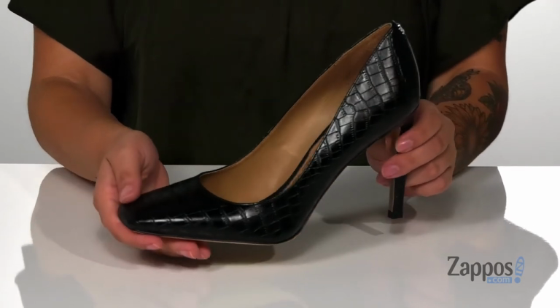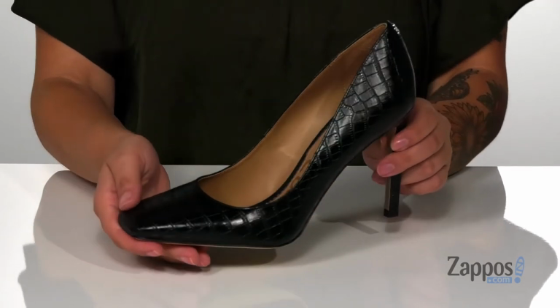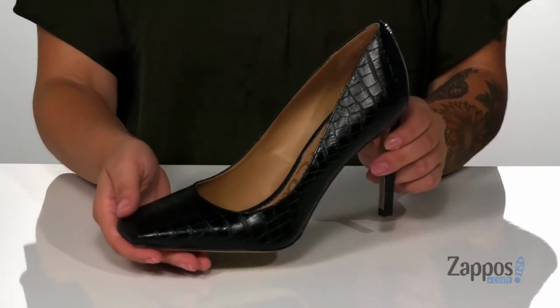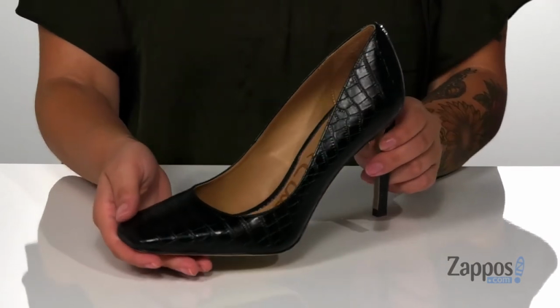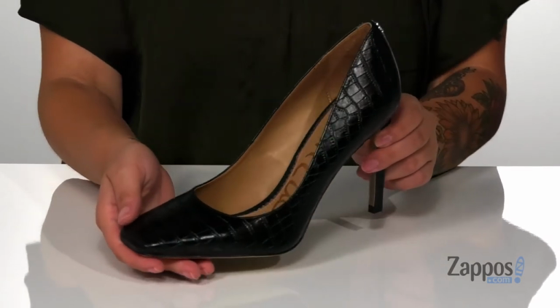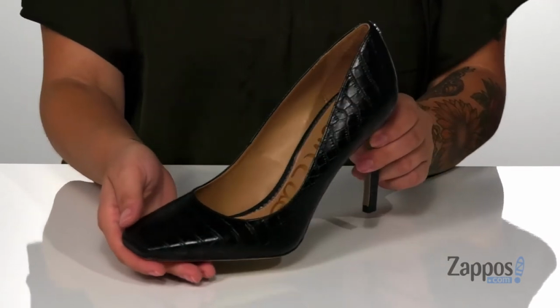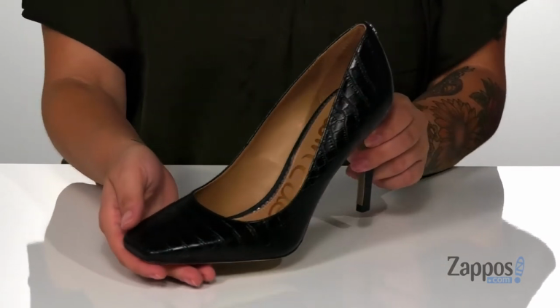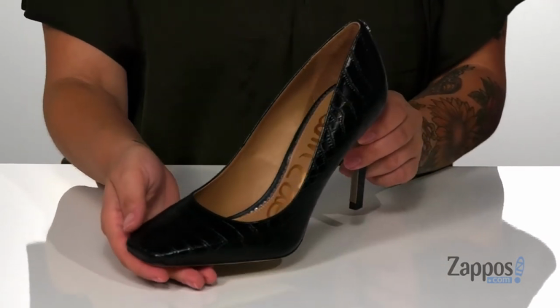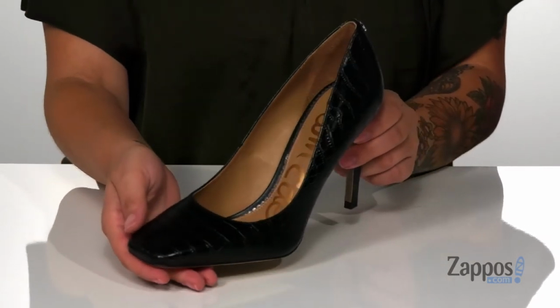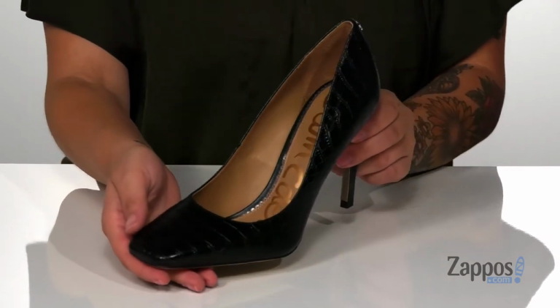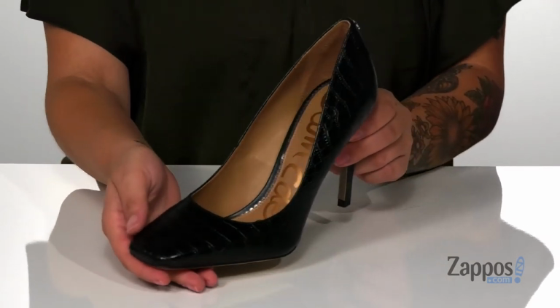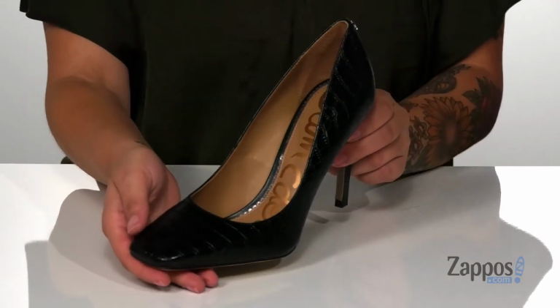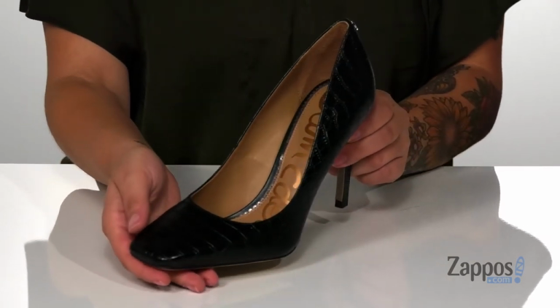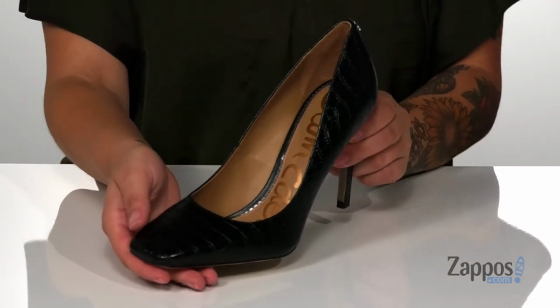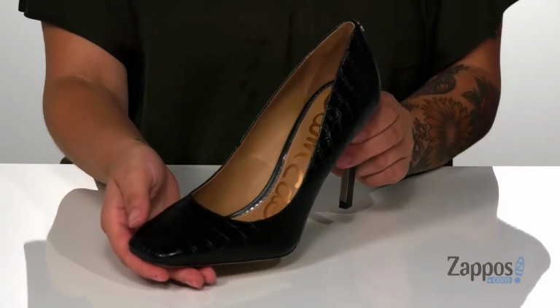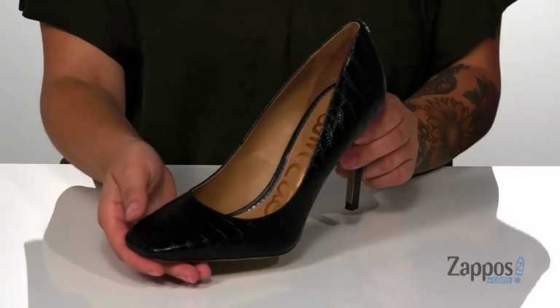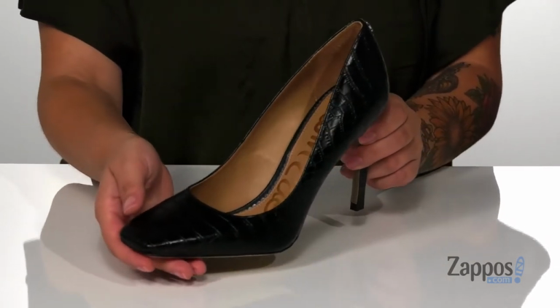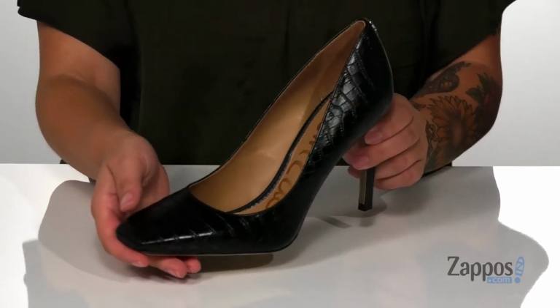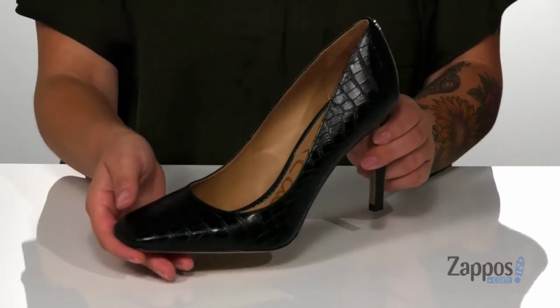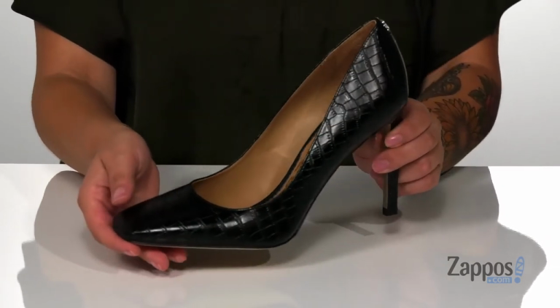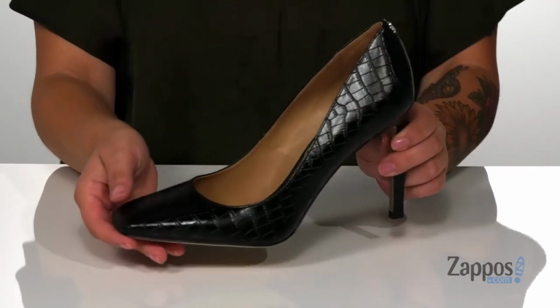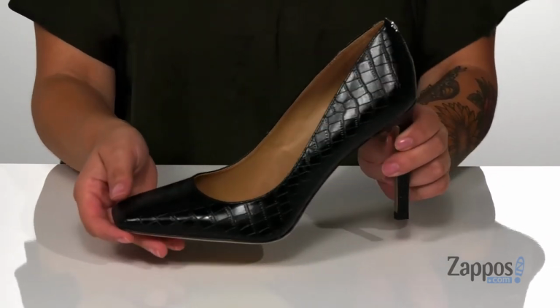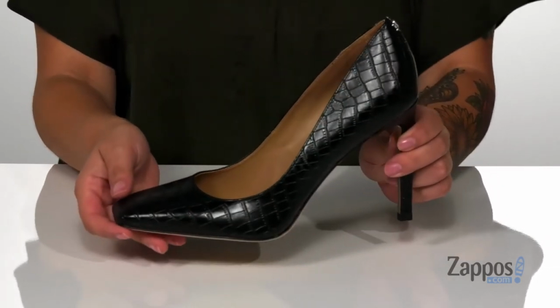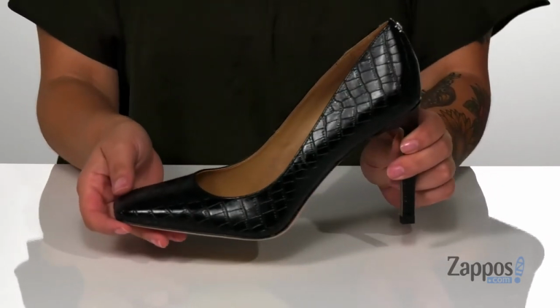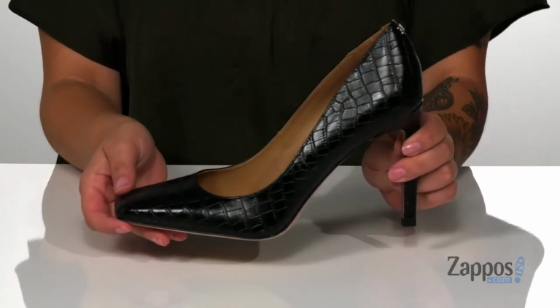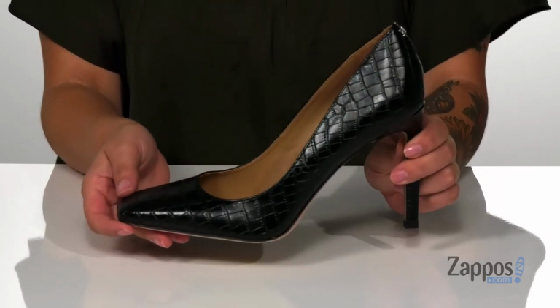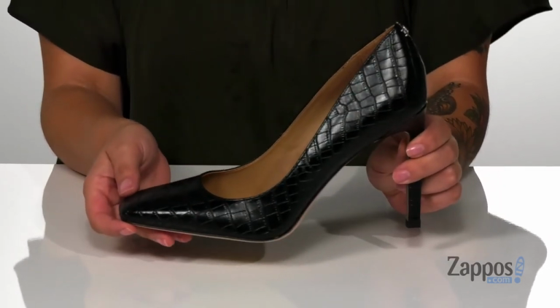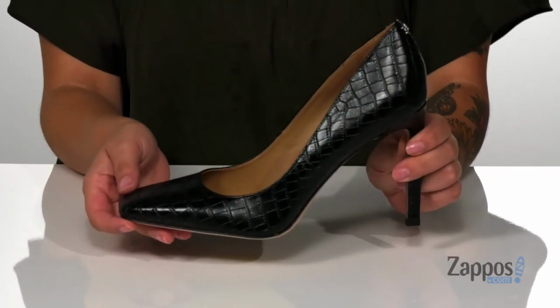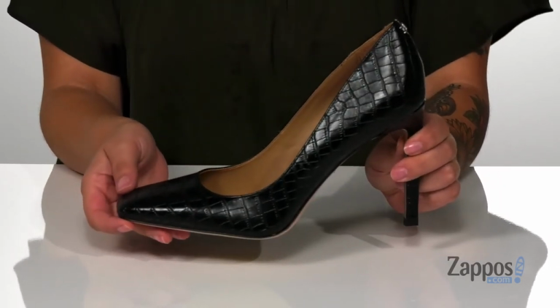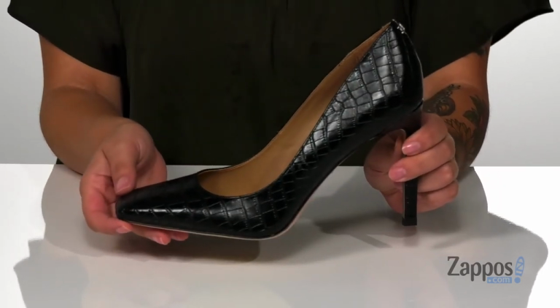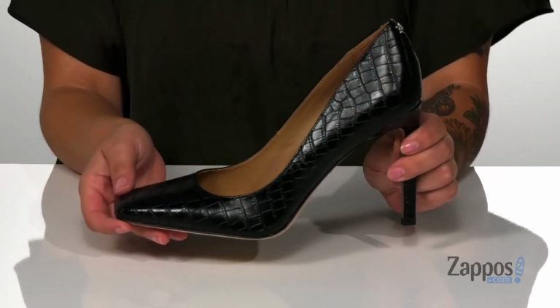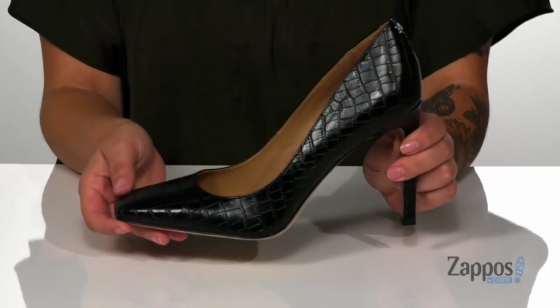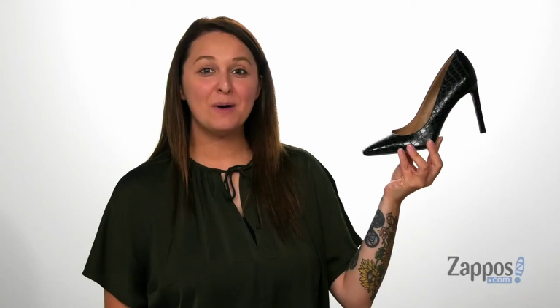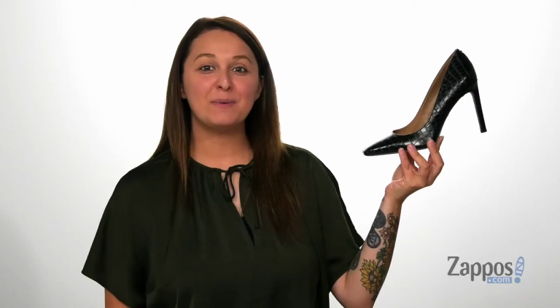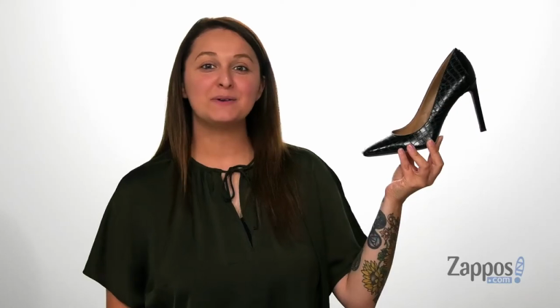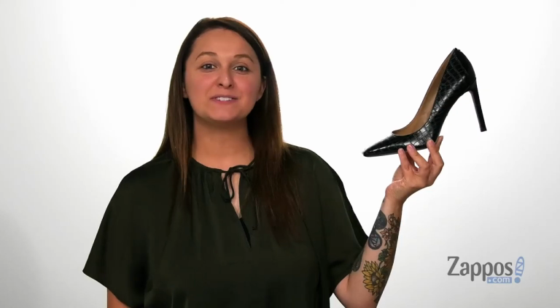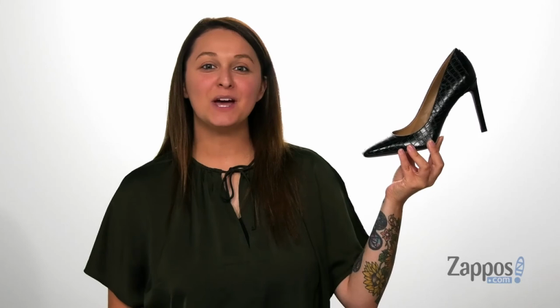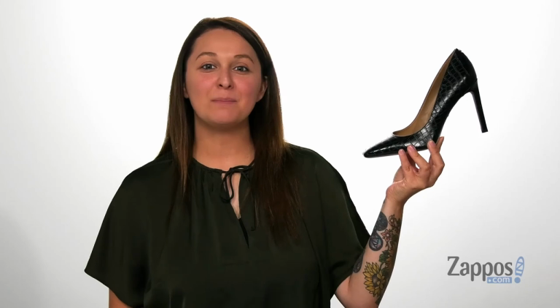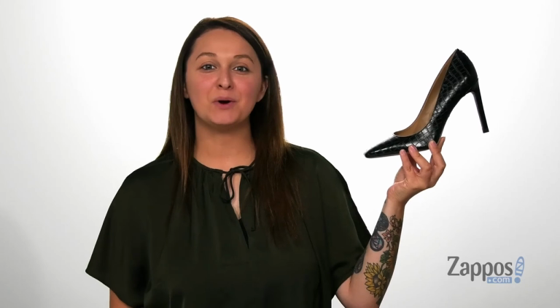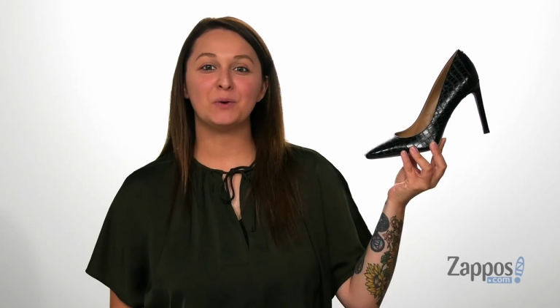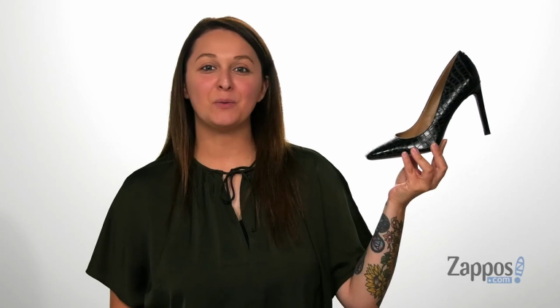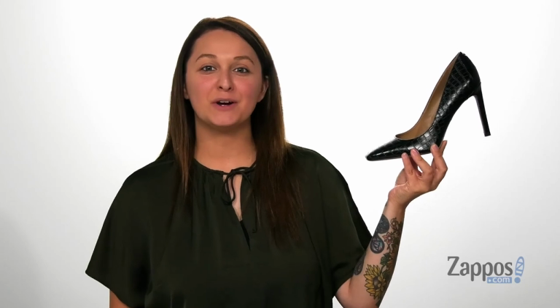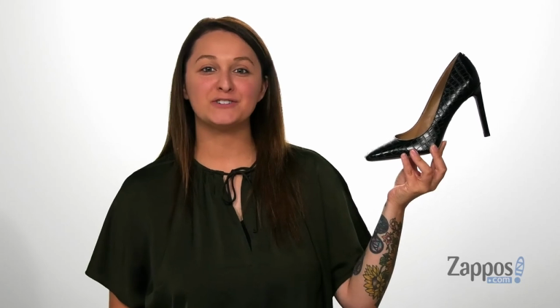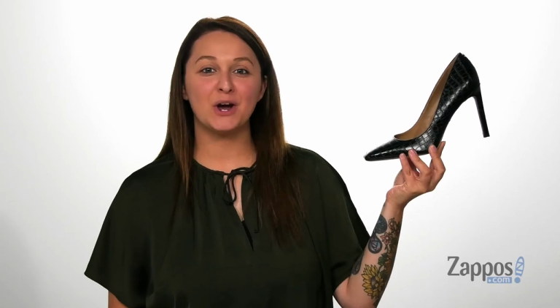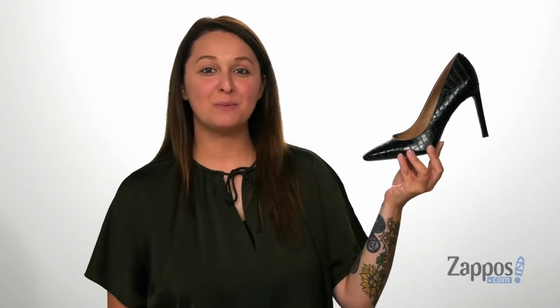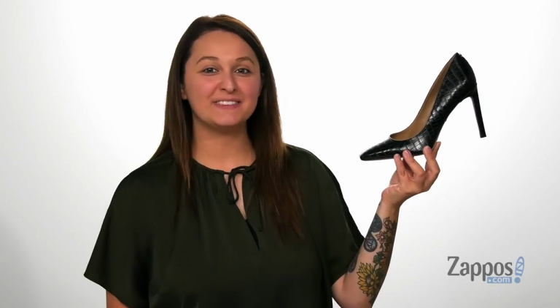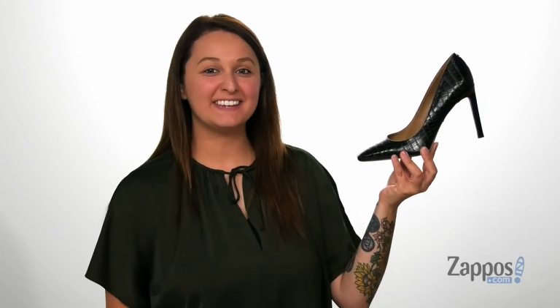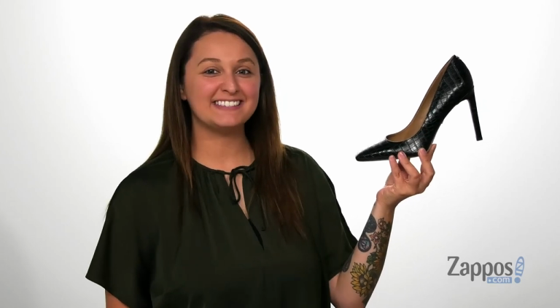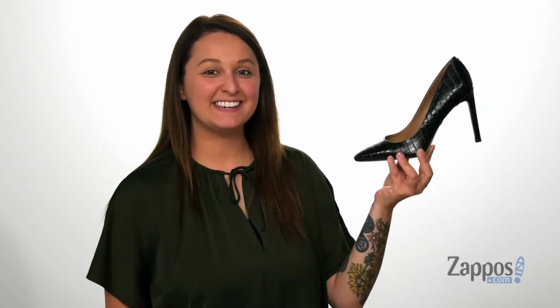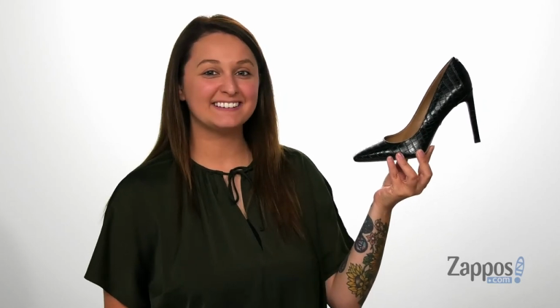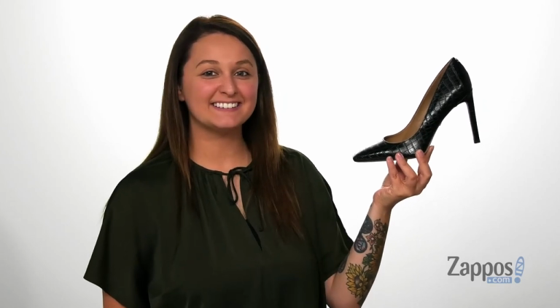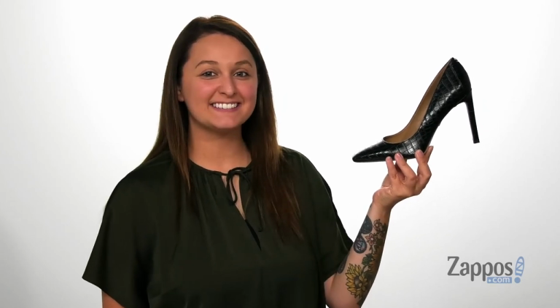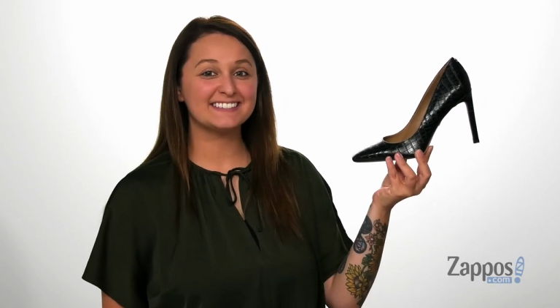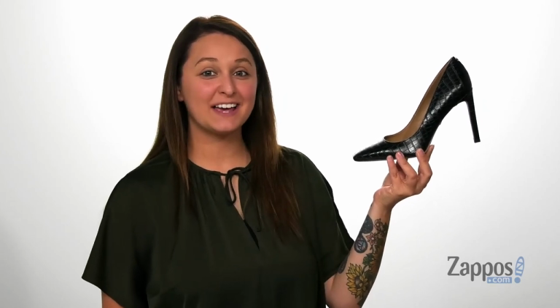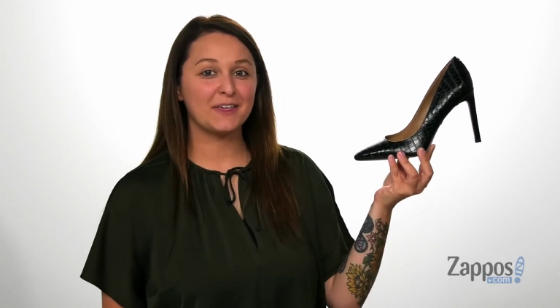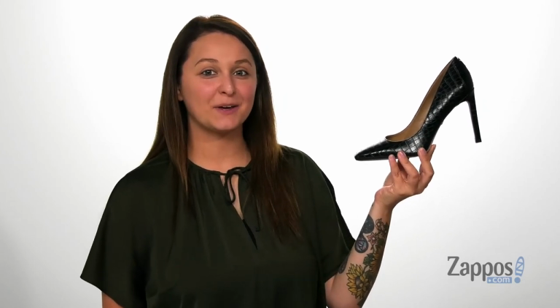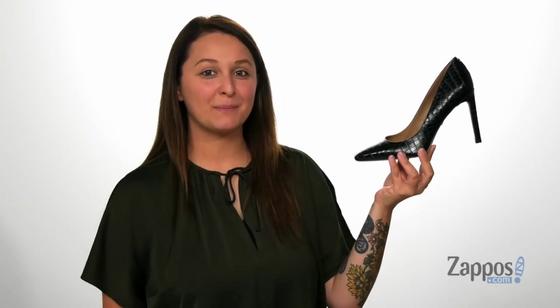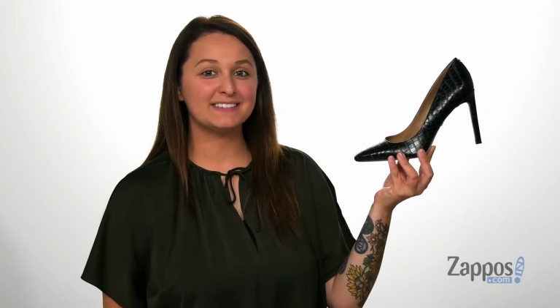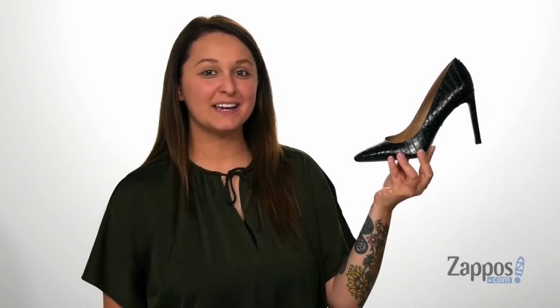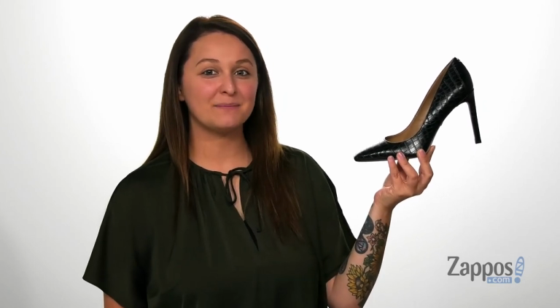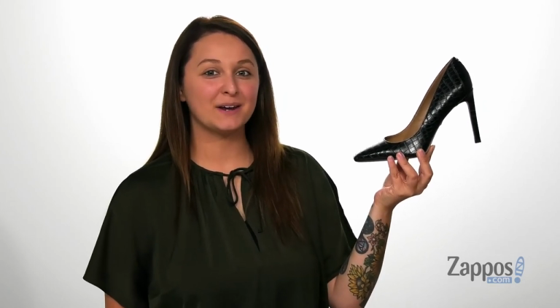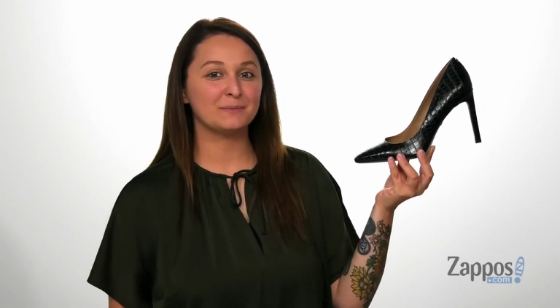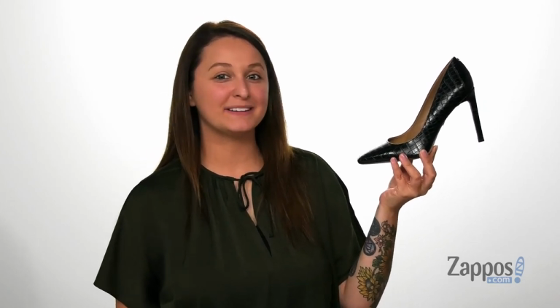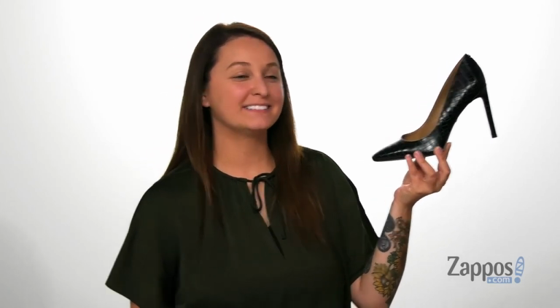I think these heels would look so cute with a red dress. Boost up your wardrobe with these heels — they're by Sam Edelman.